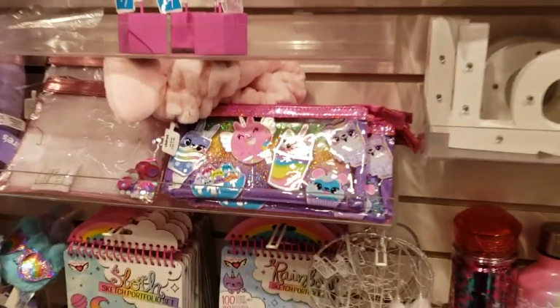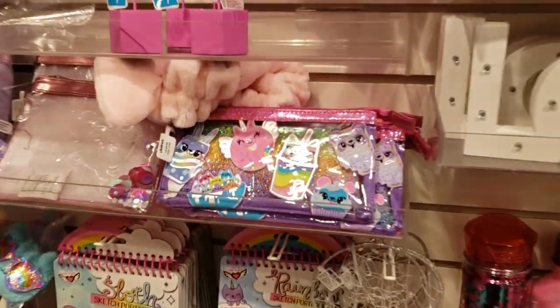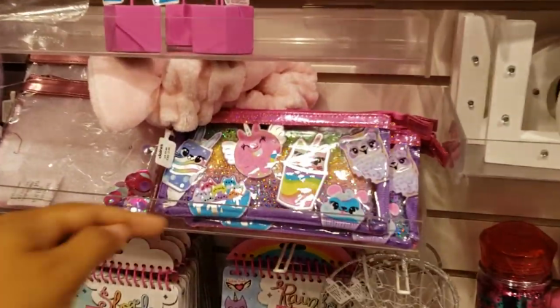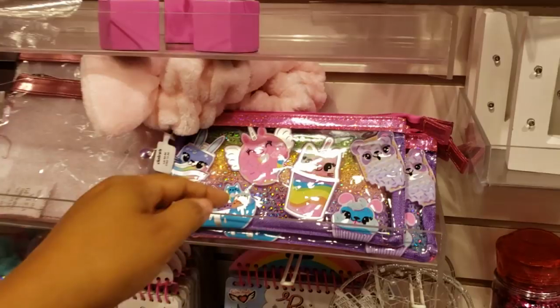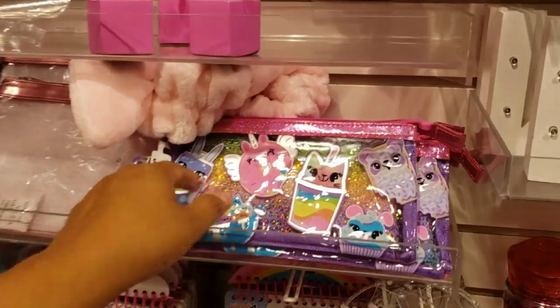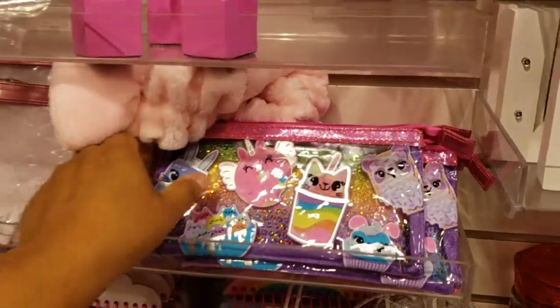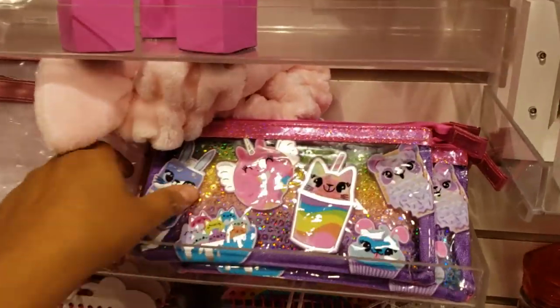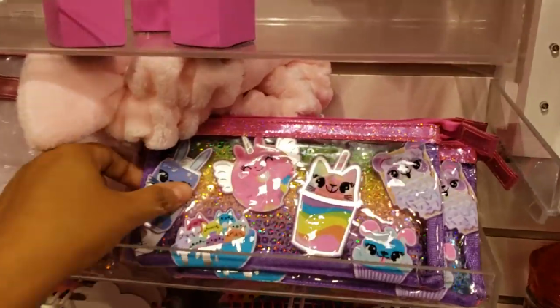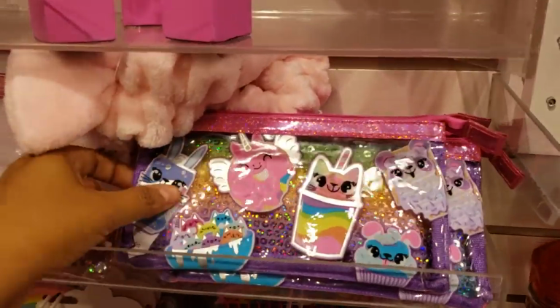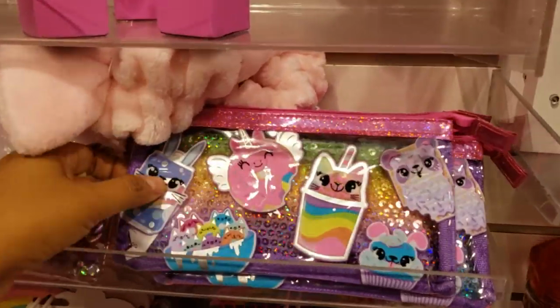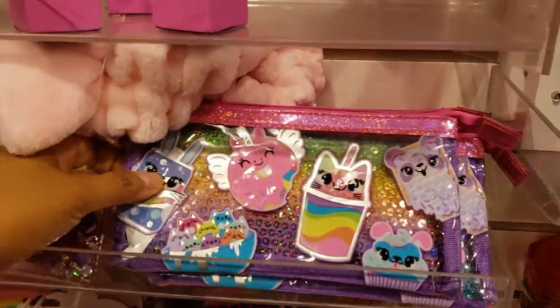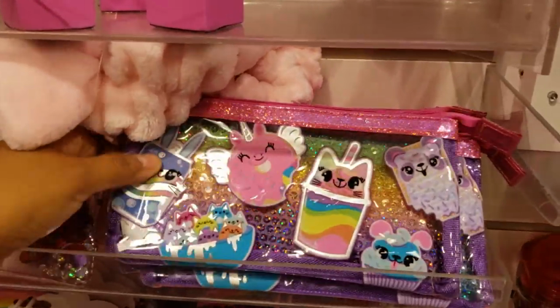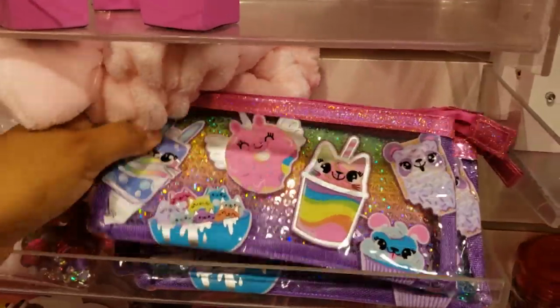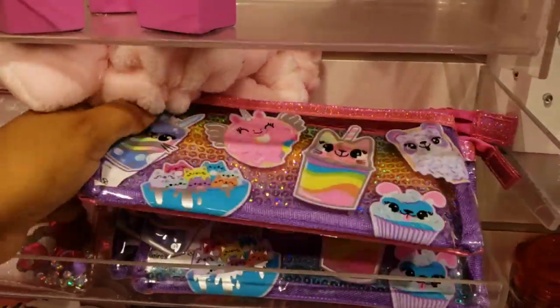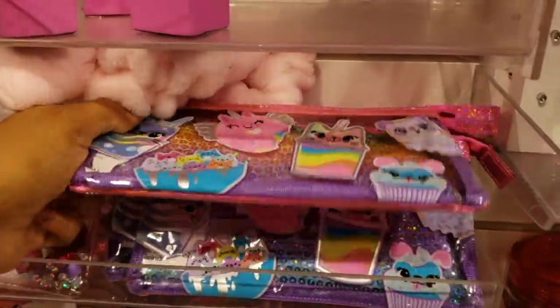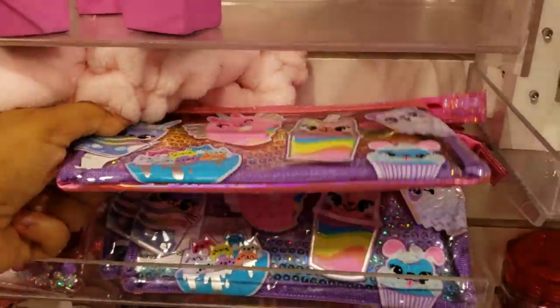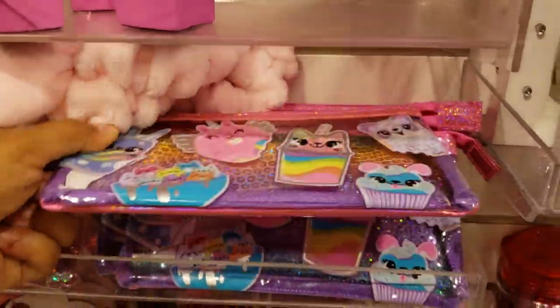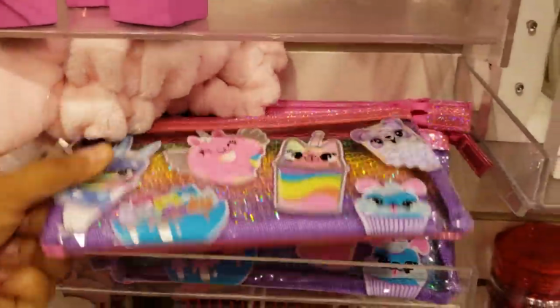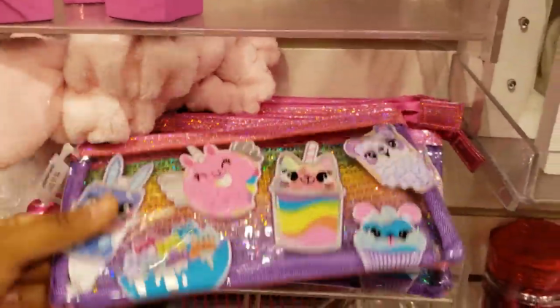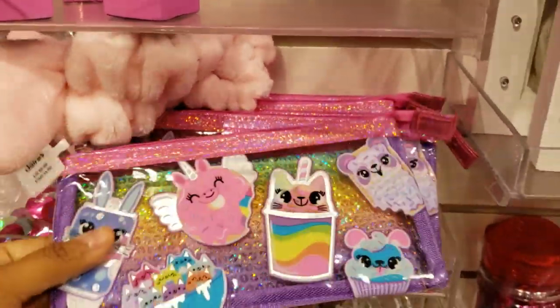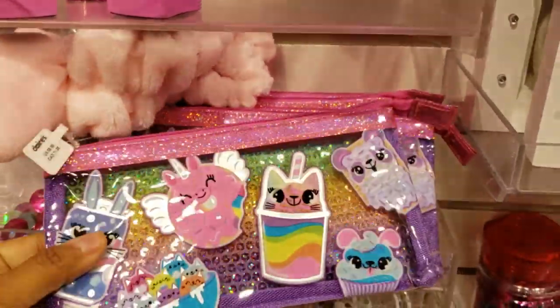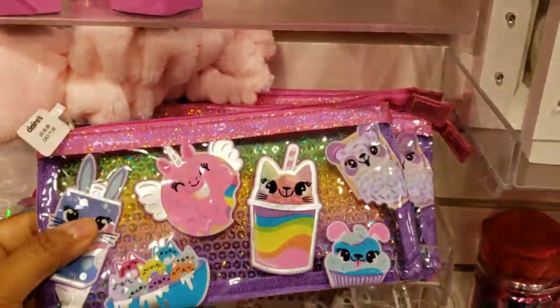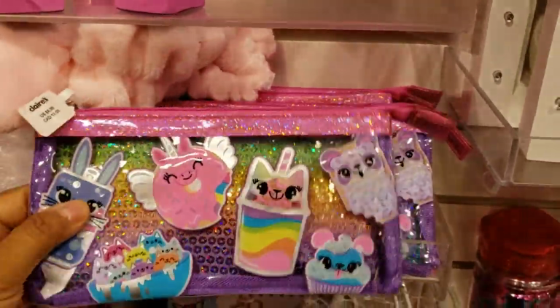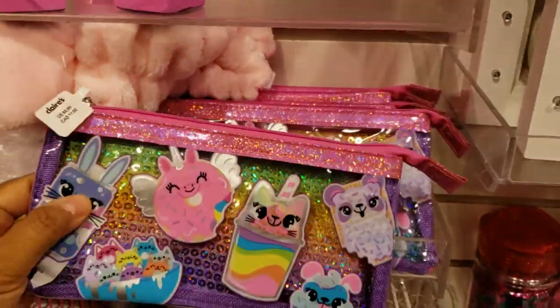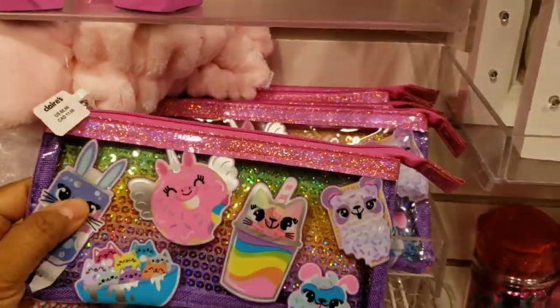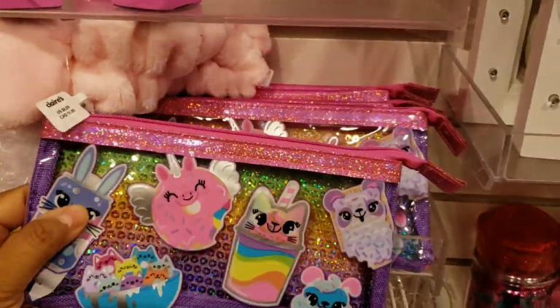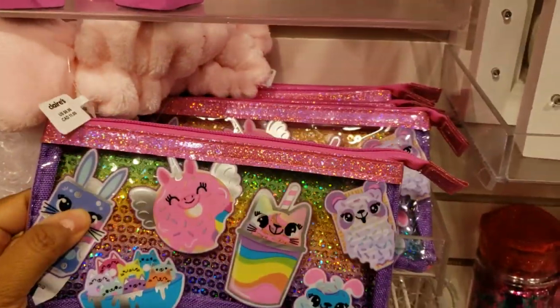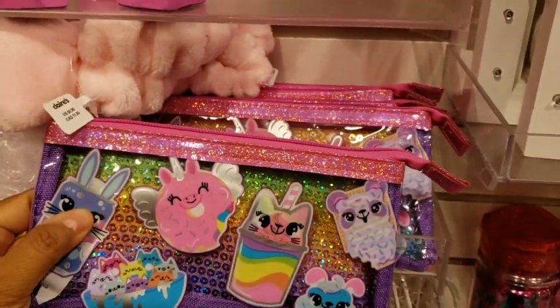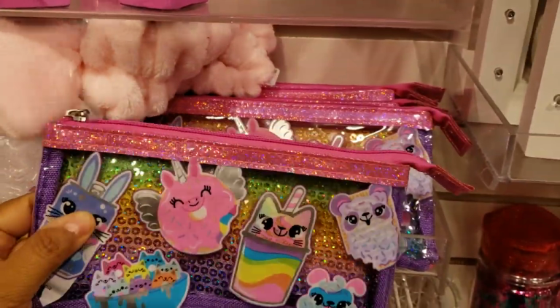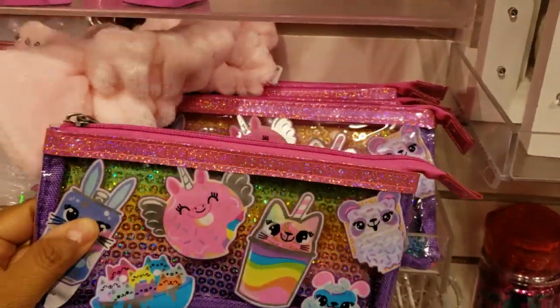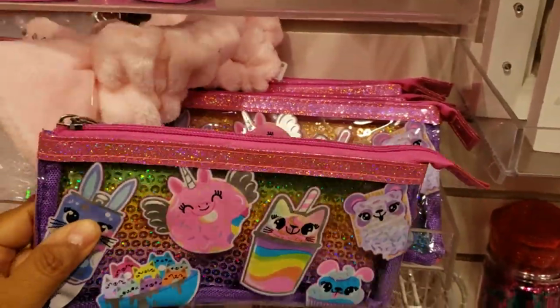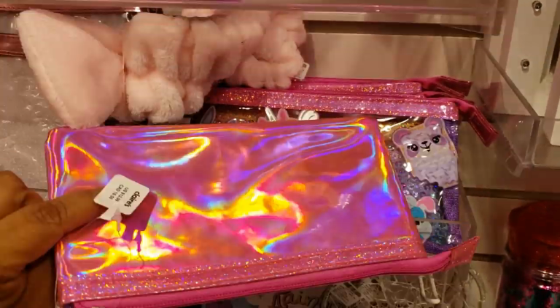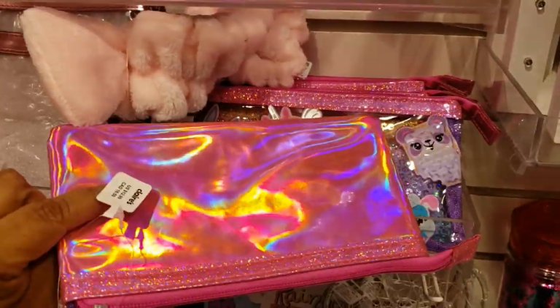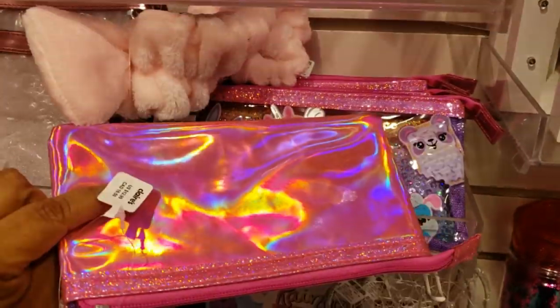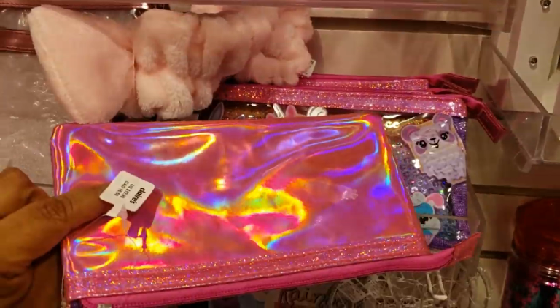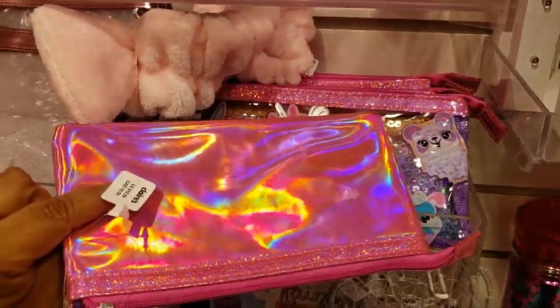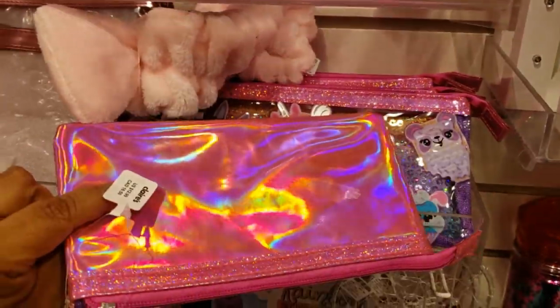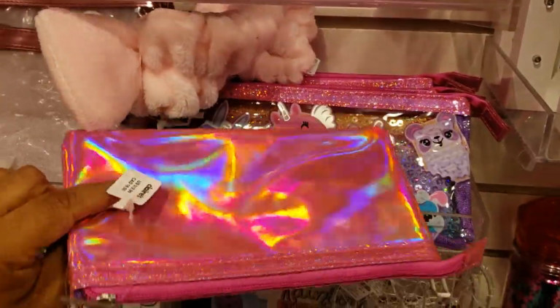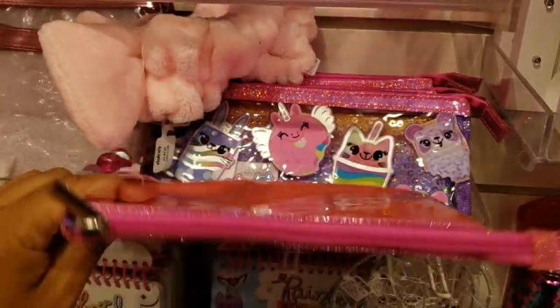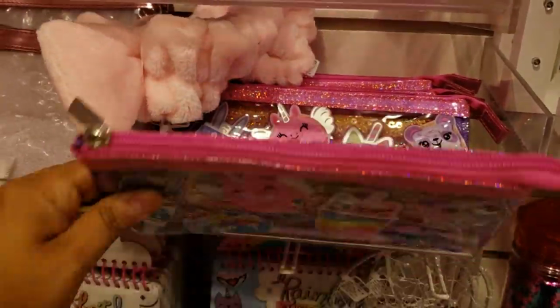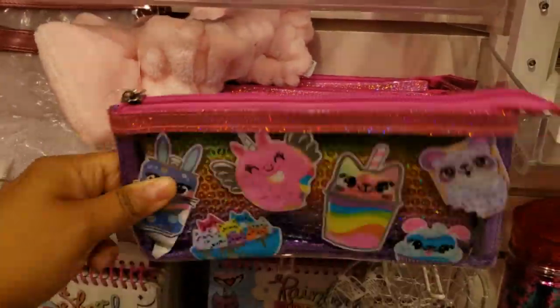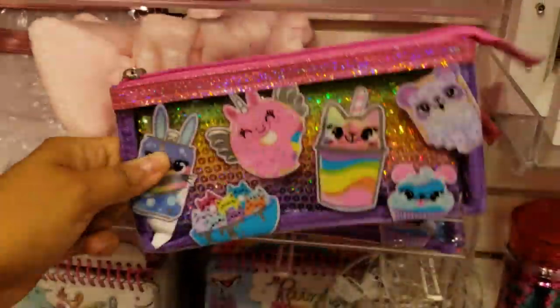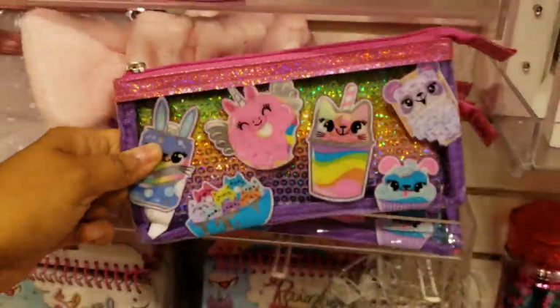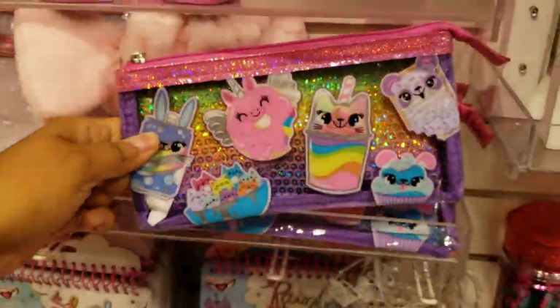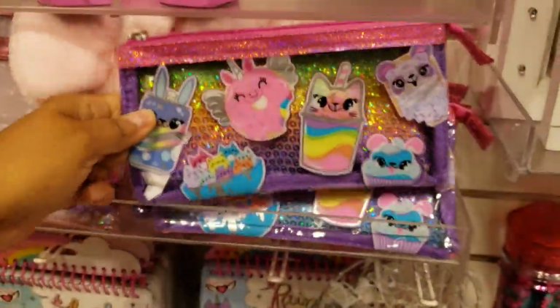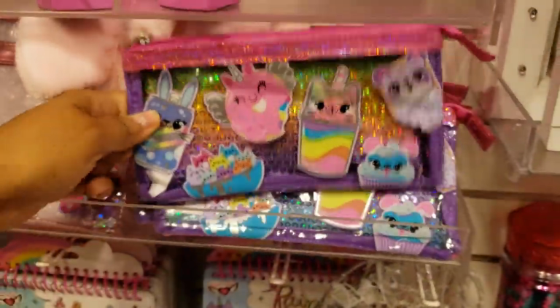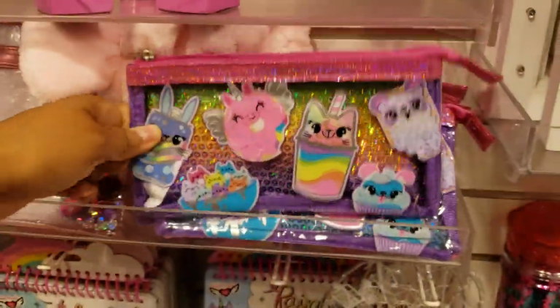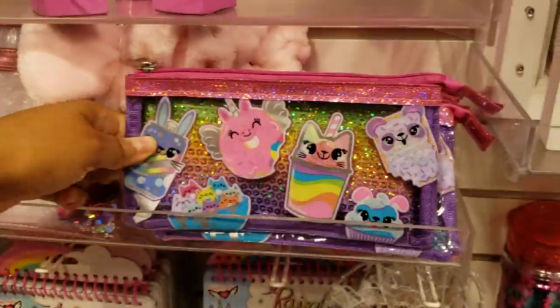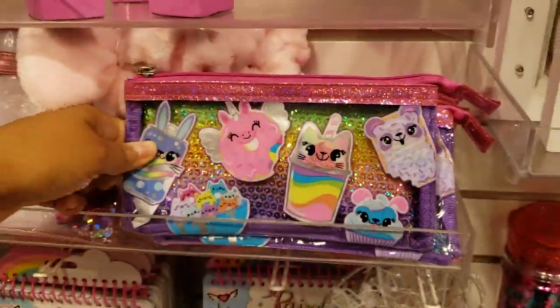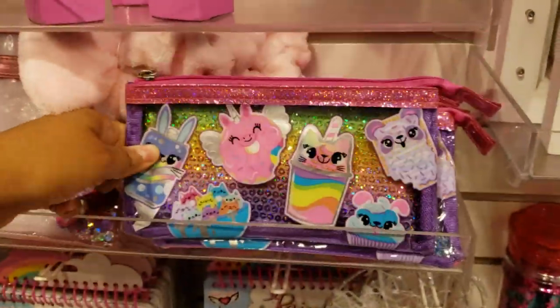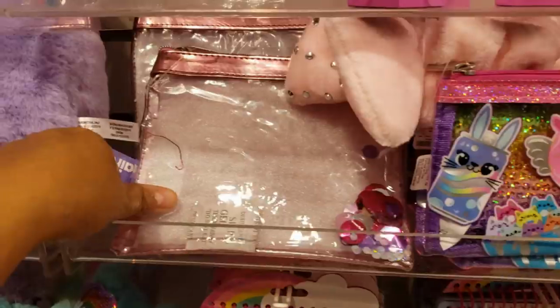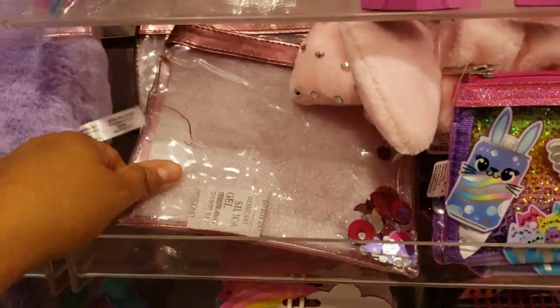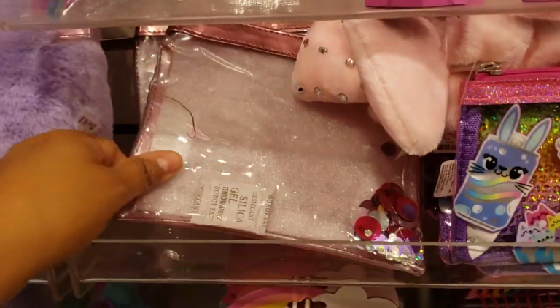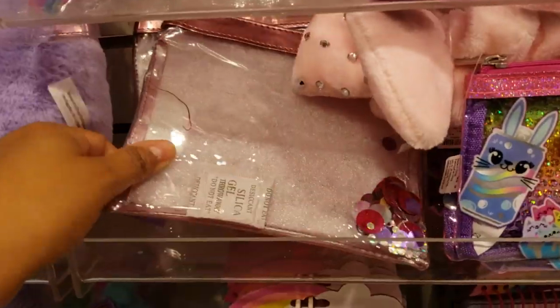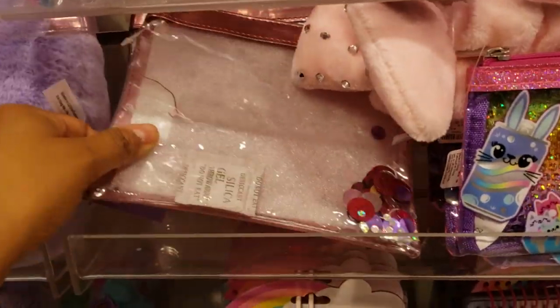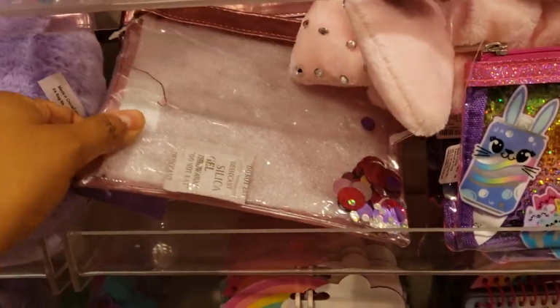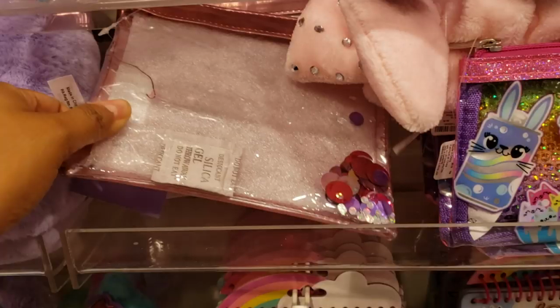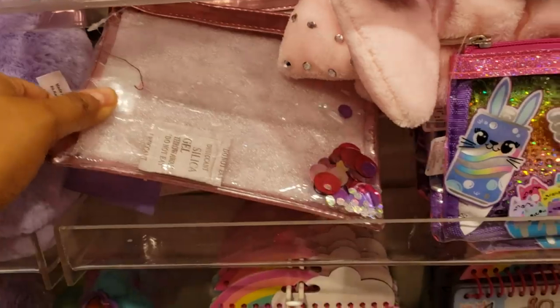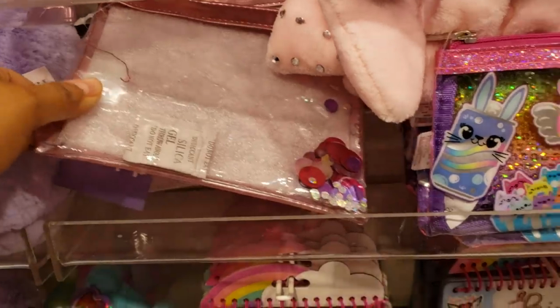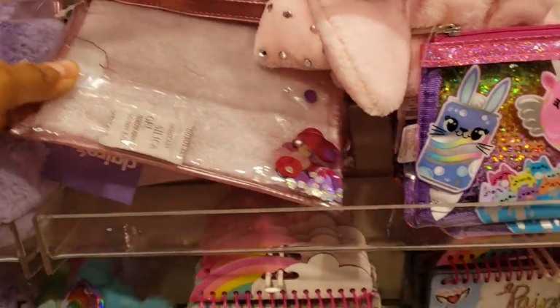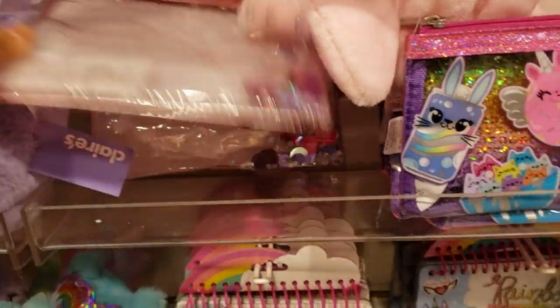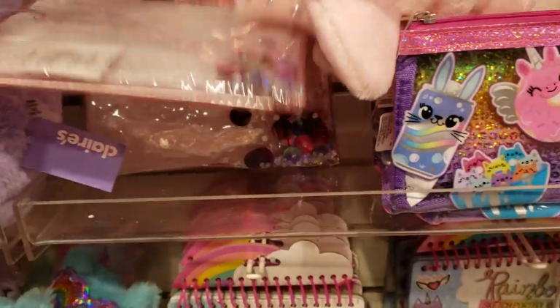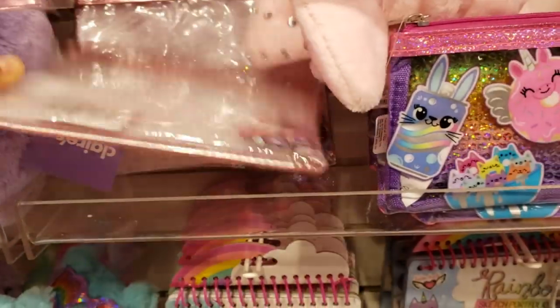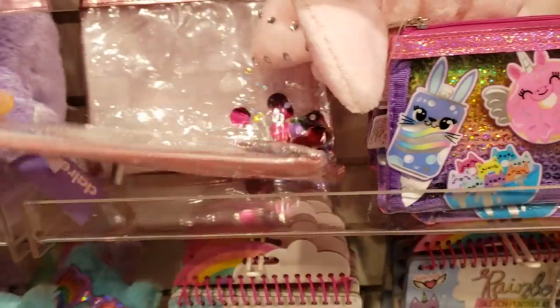They do have a really cute little pouch for $12.99. I'm noticing a lot of confetti stuff in here.